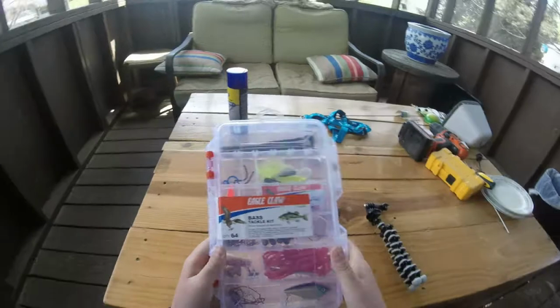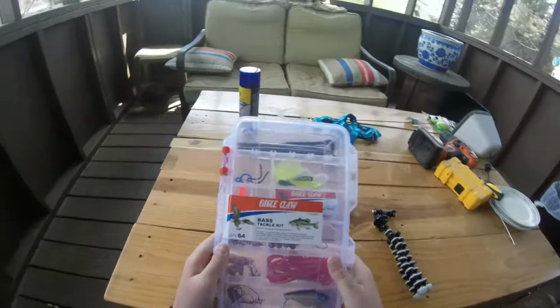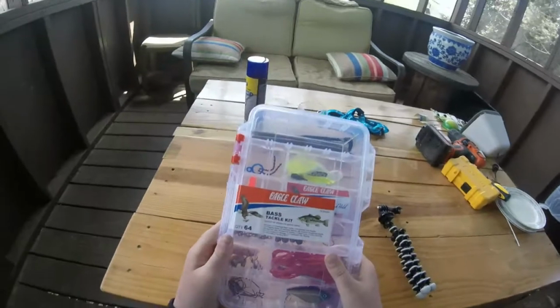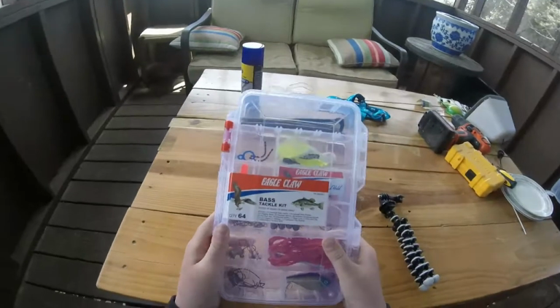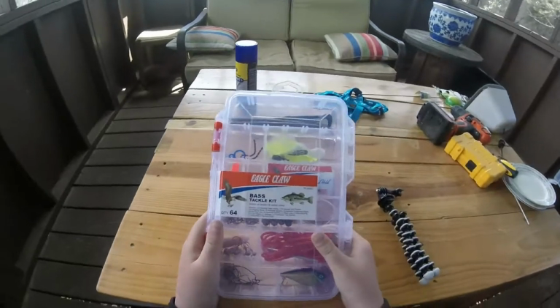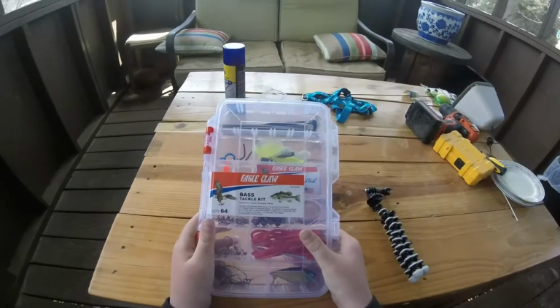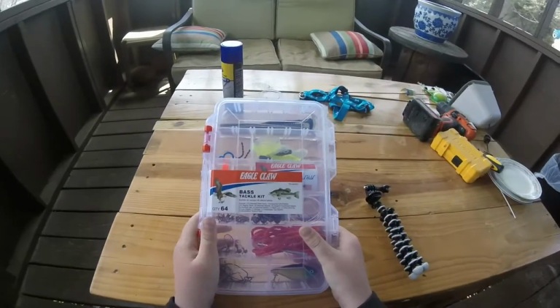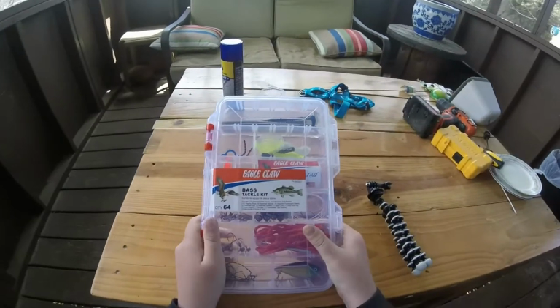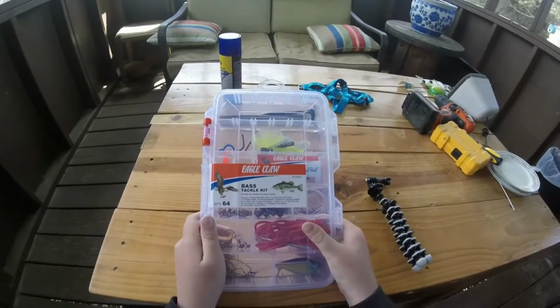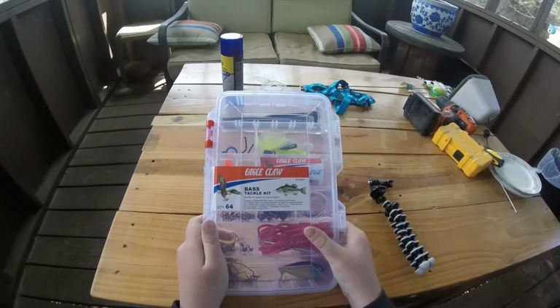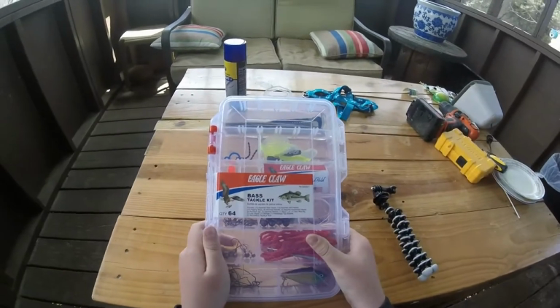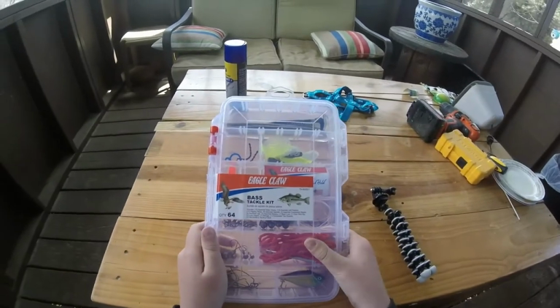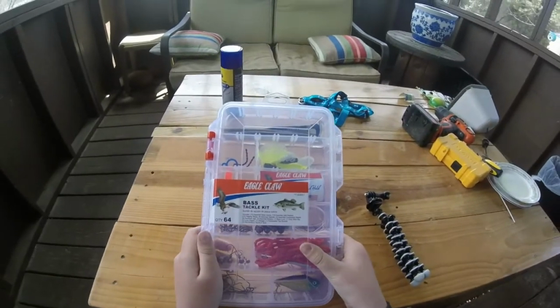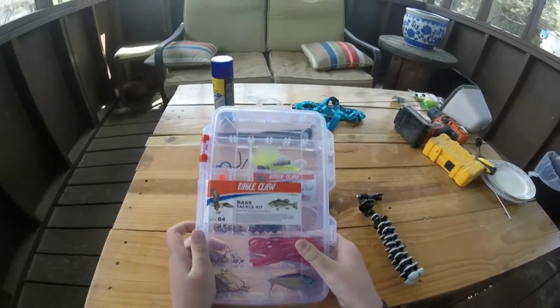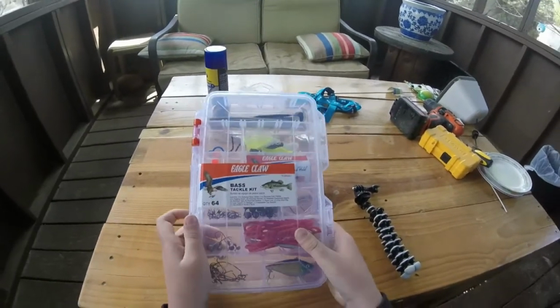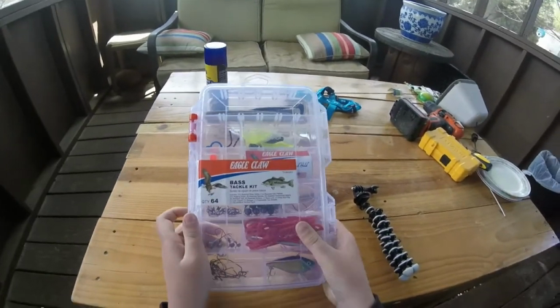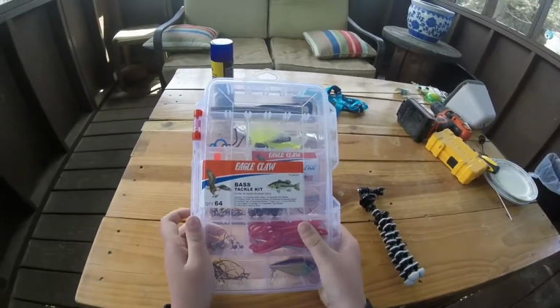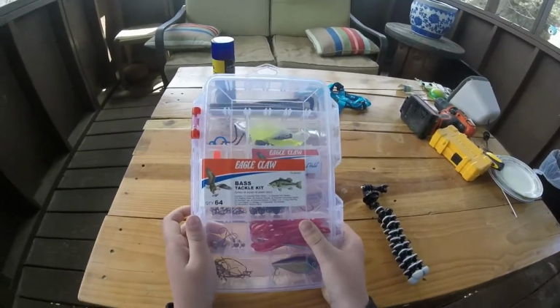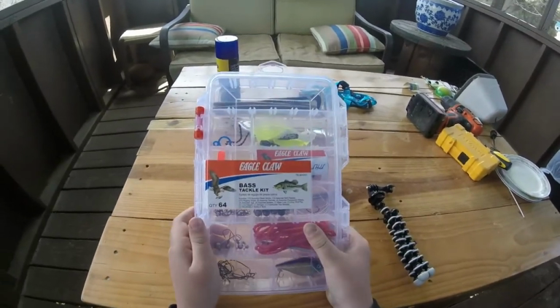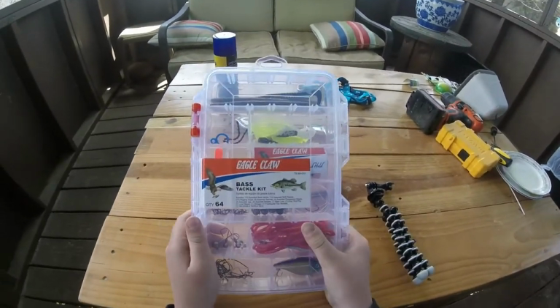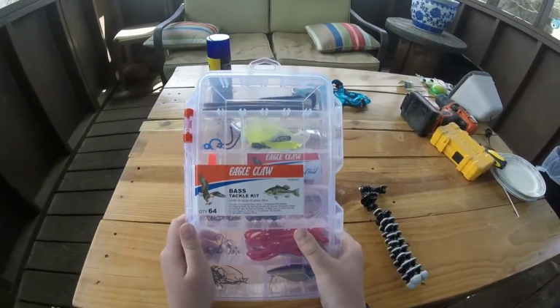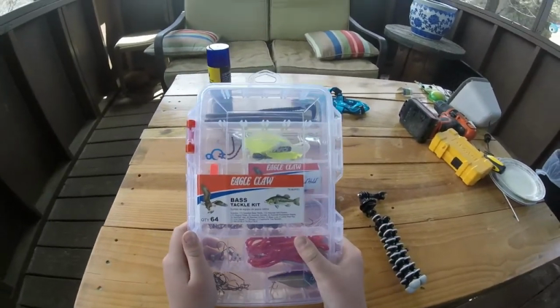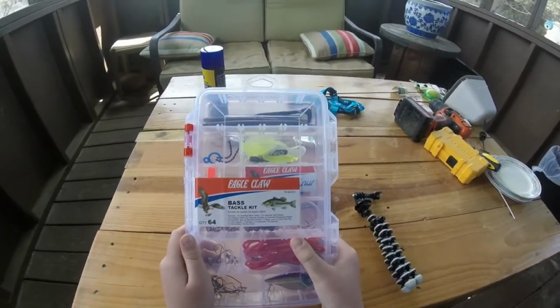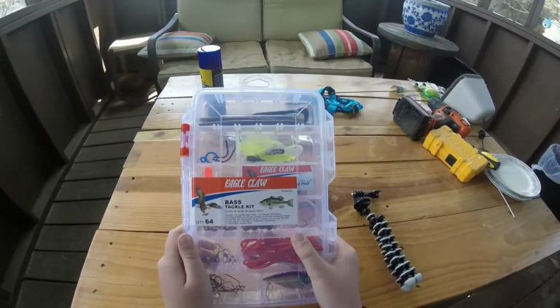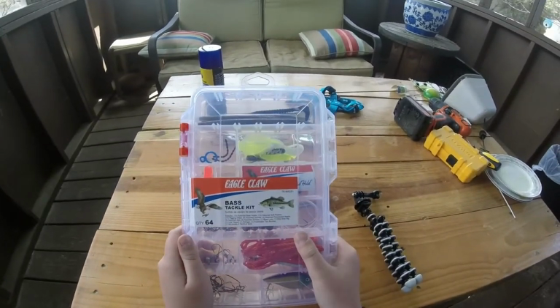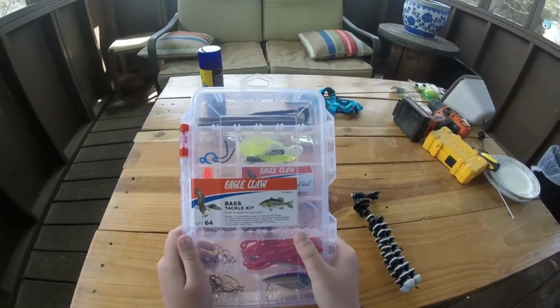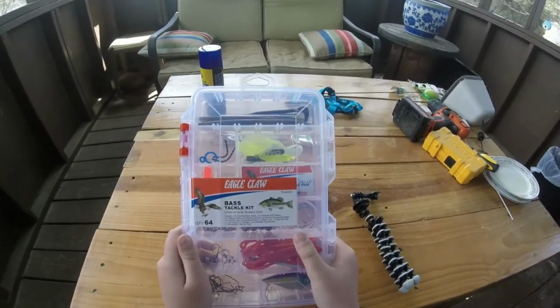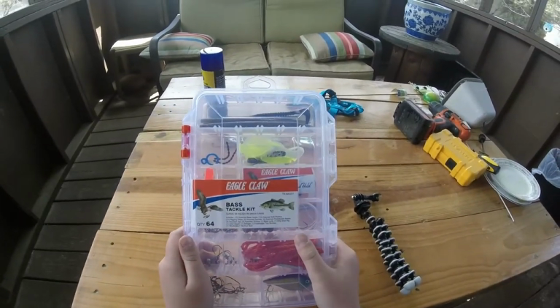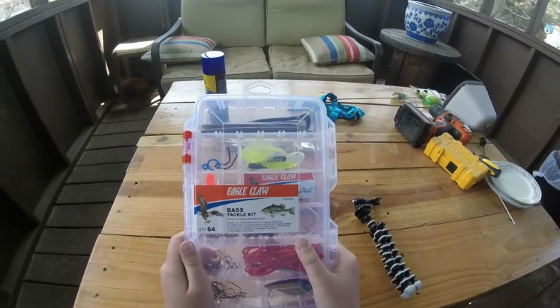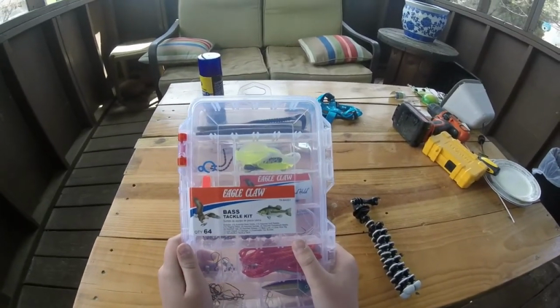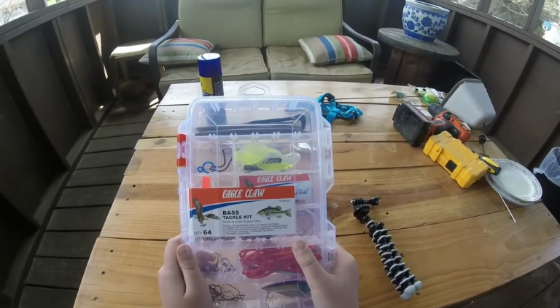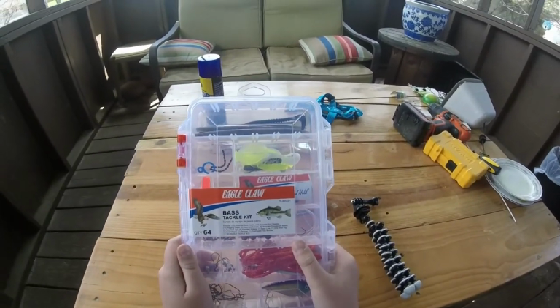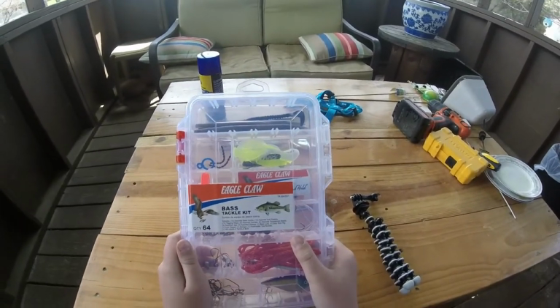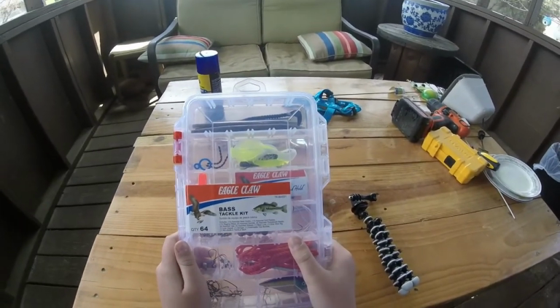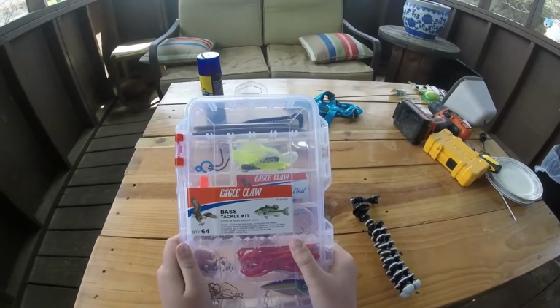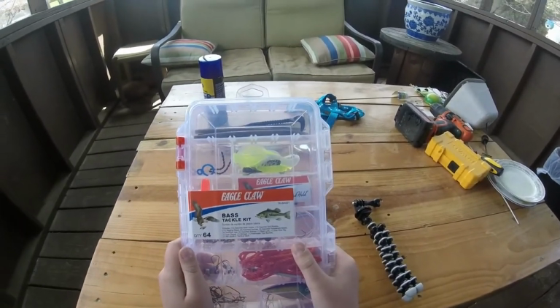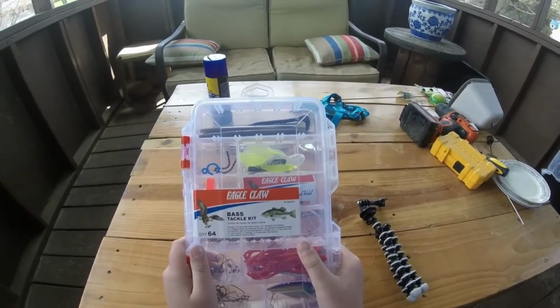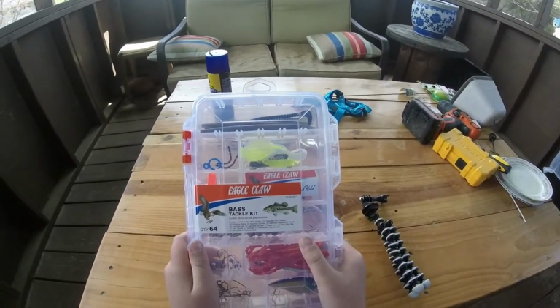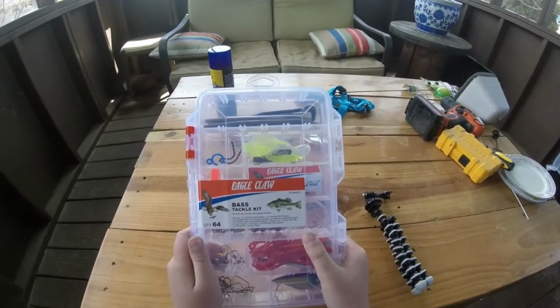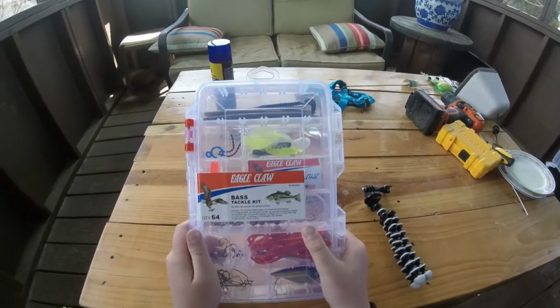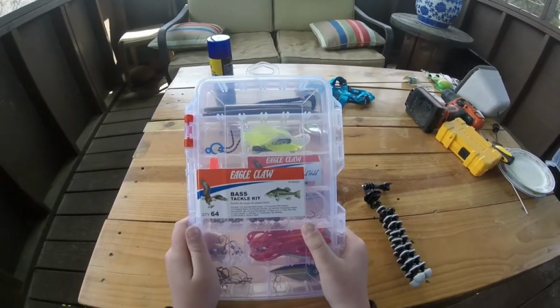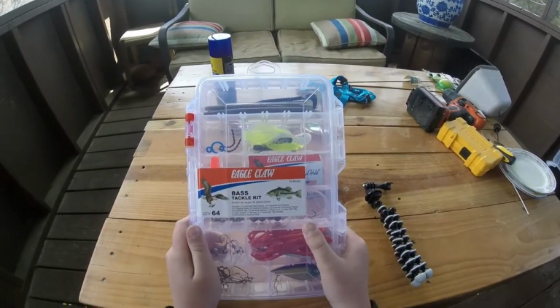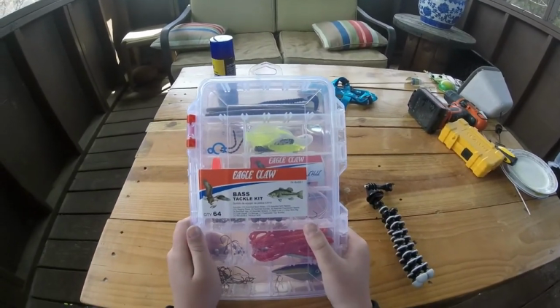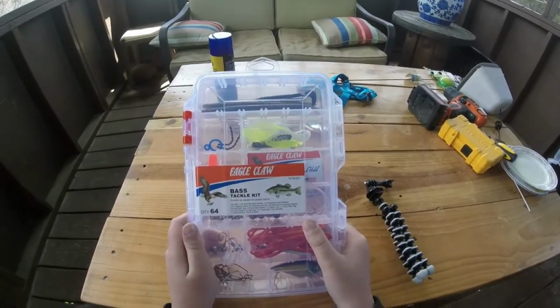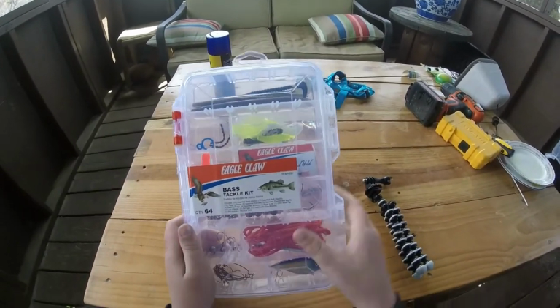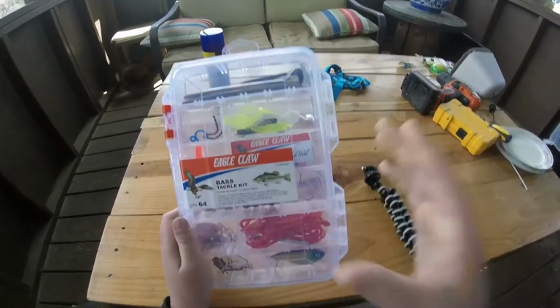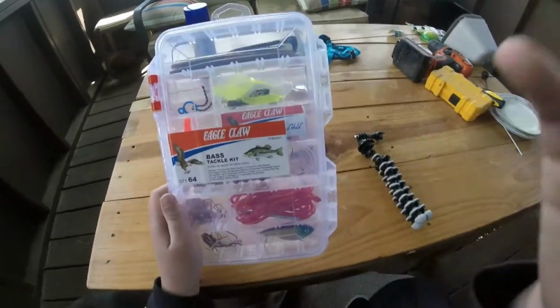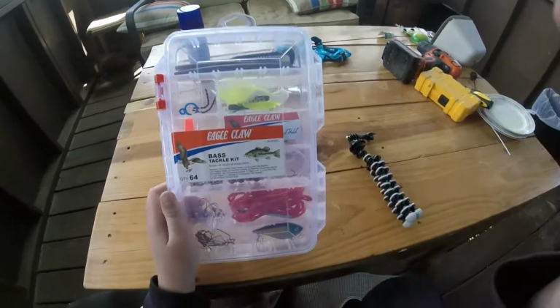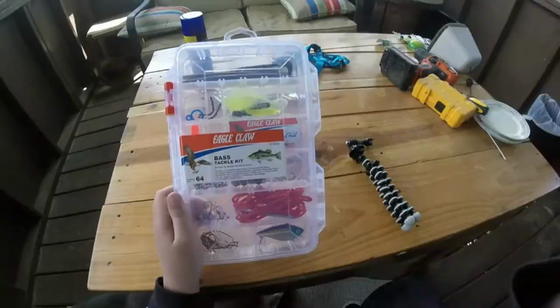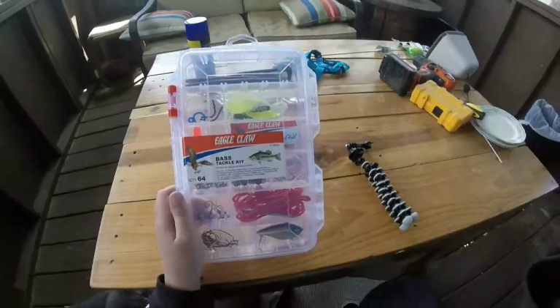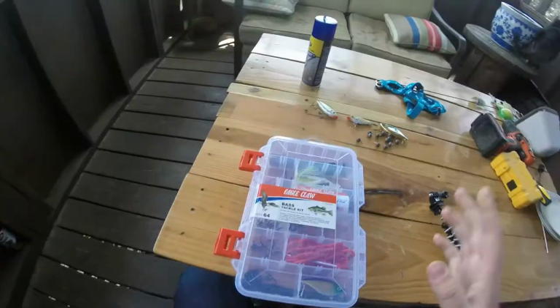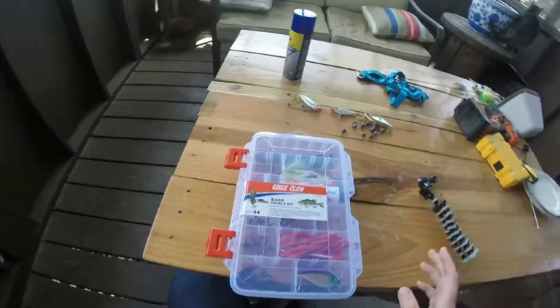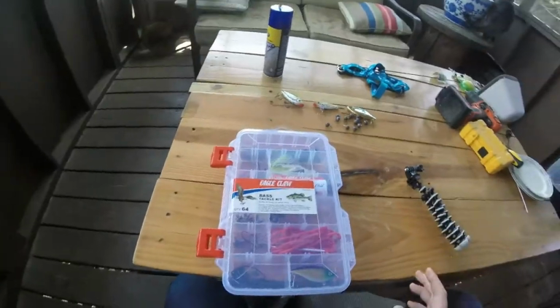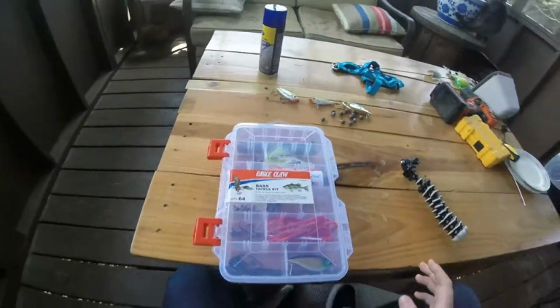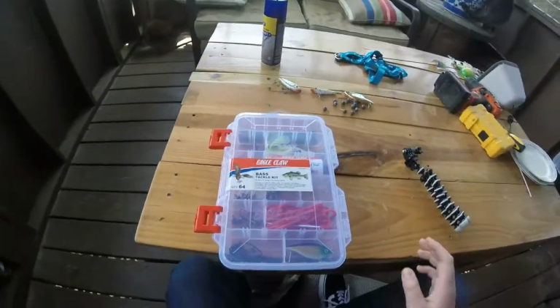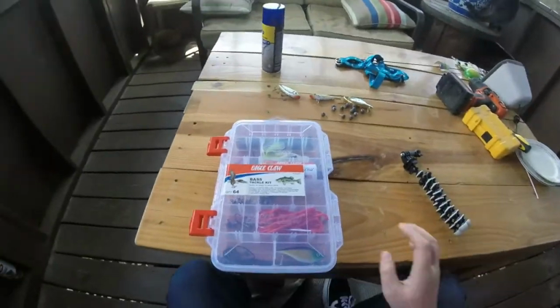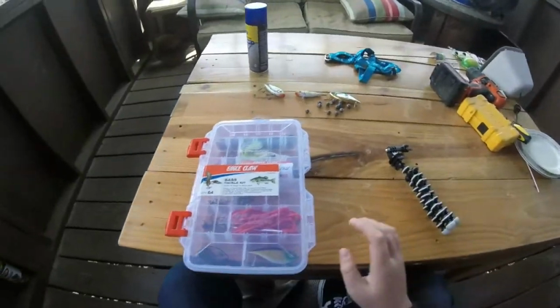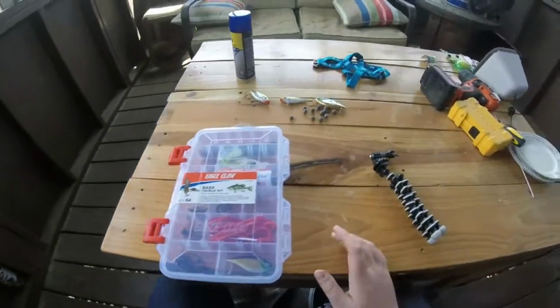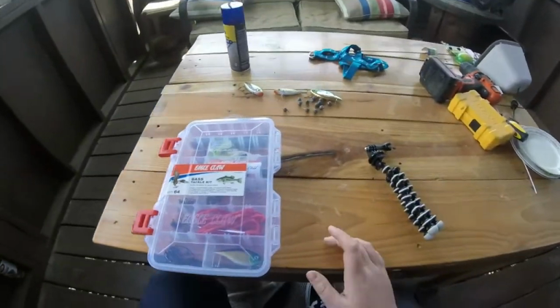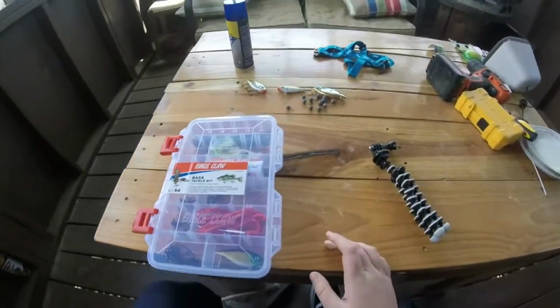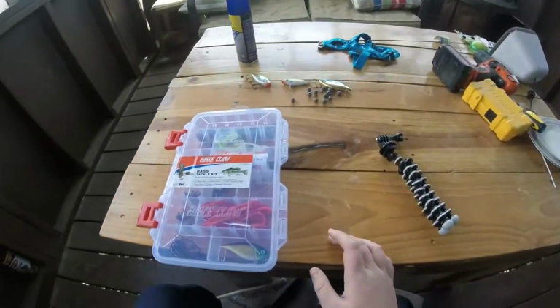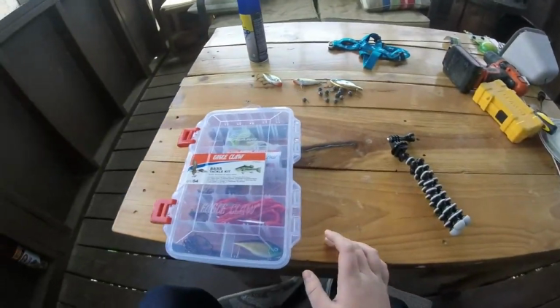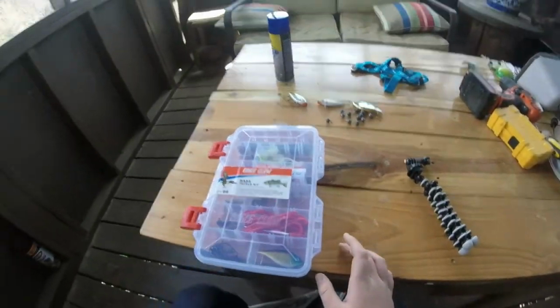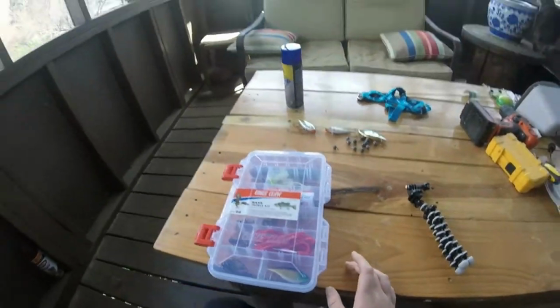What's up y'all, today I'm going to be doing a review of the Eagle Claw Bass Tackle Kit, so stay tuned. So what's up y'all, this is the review.